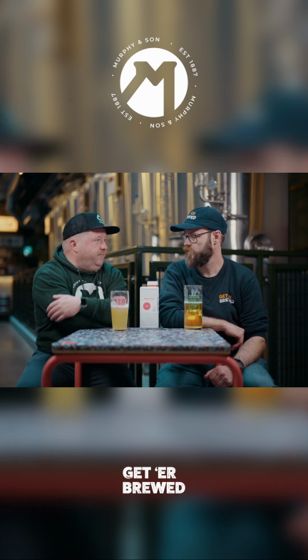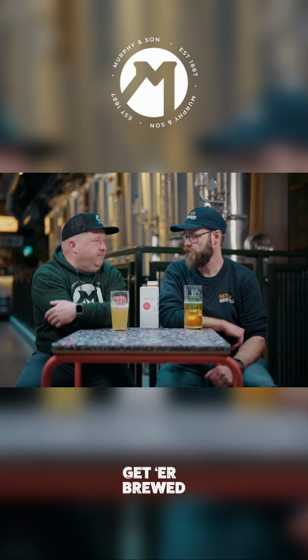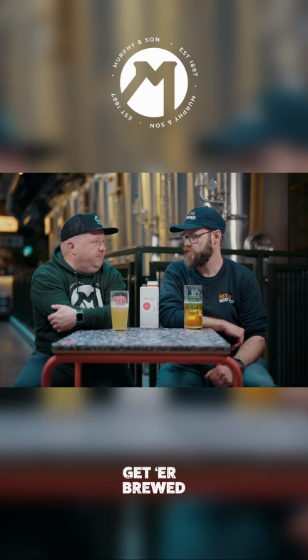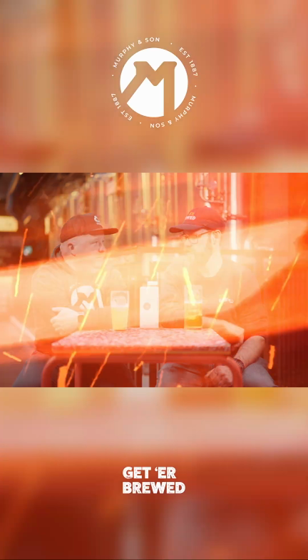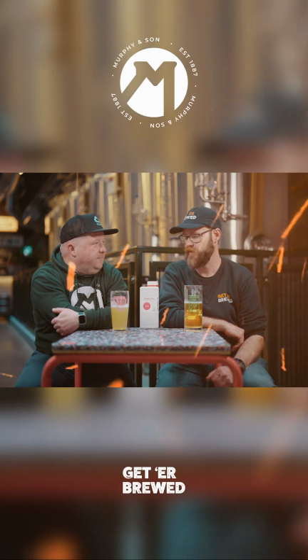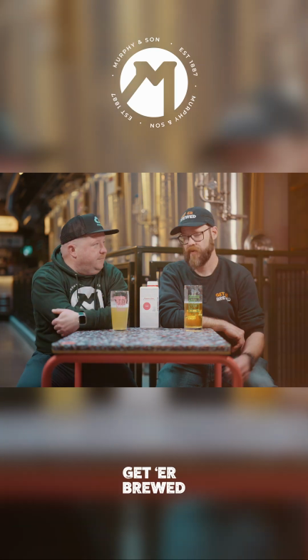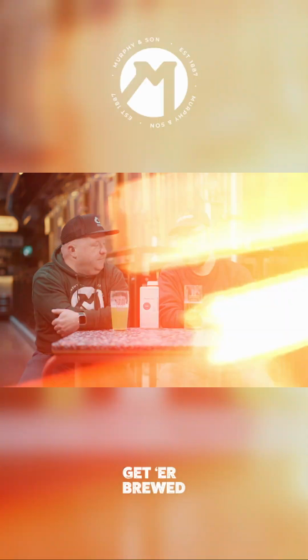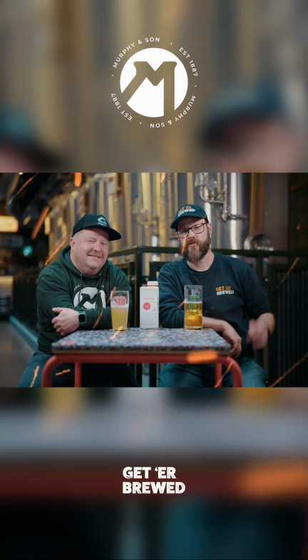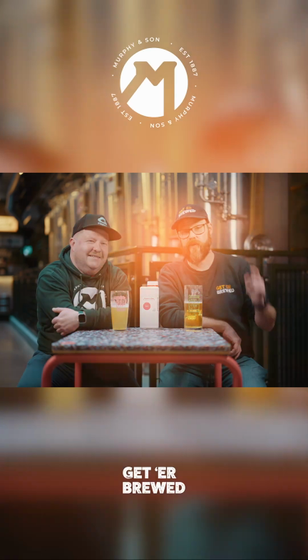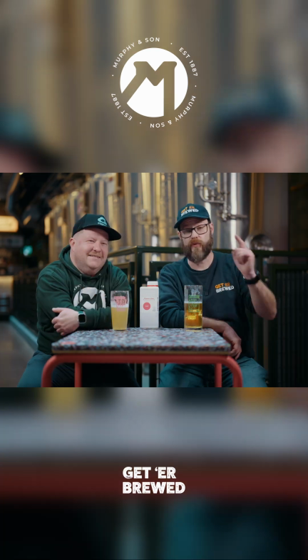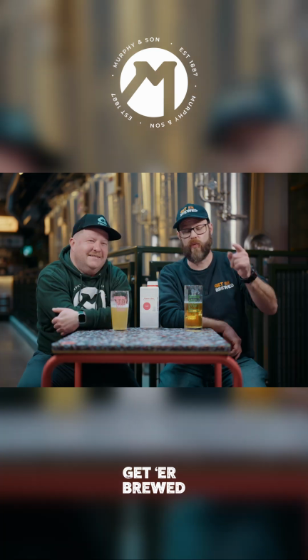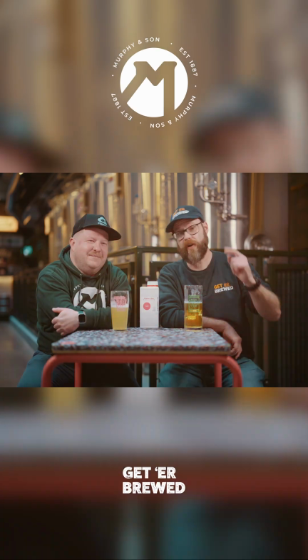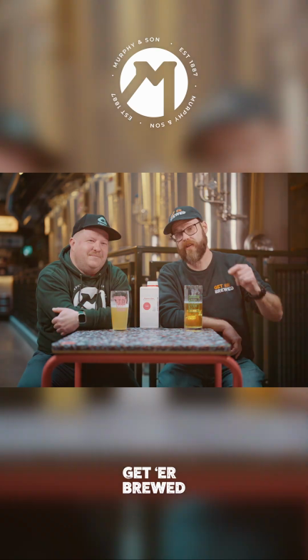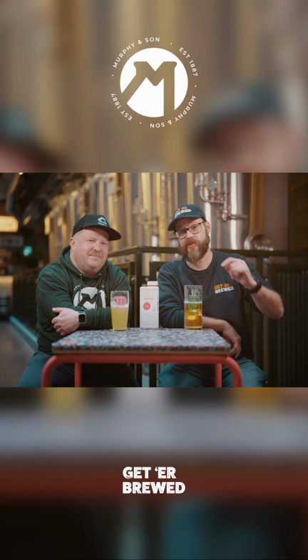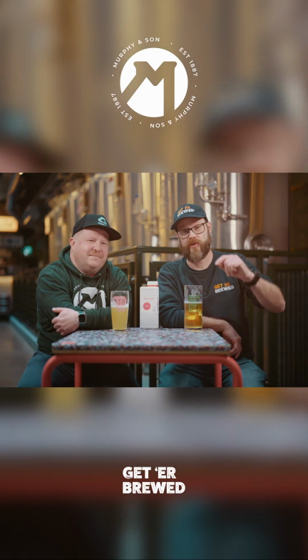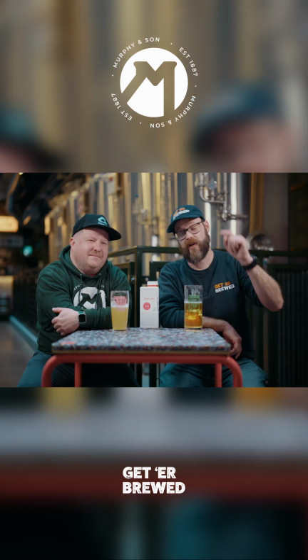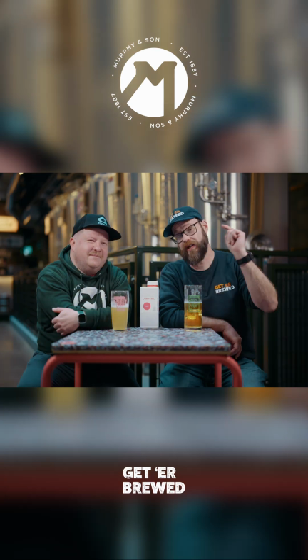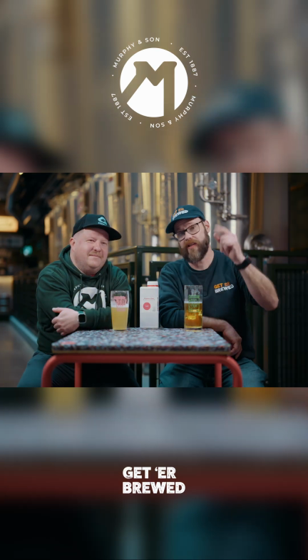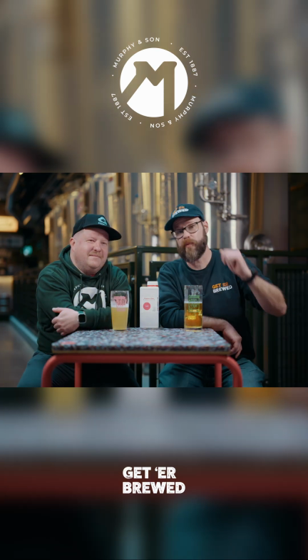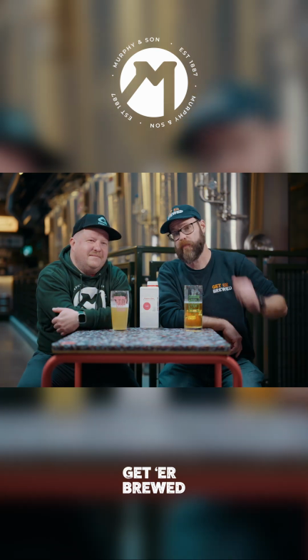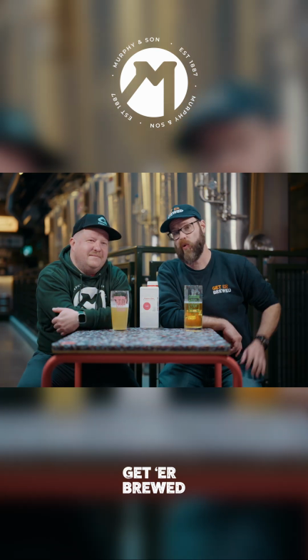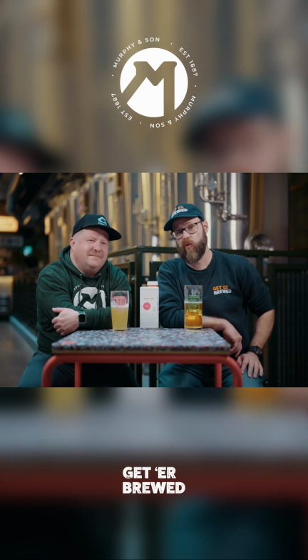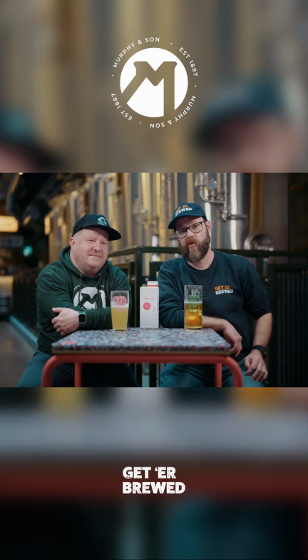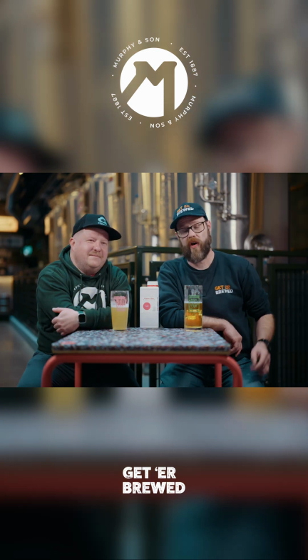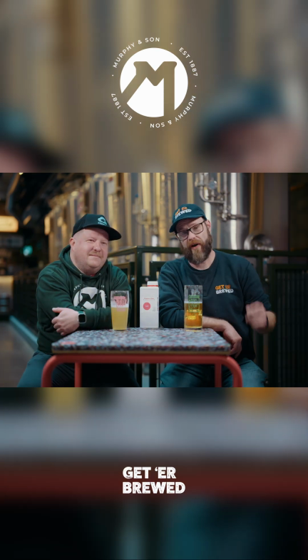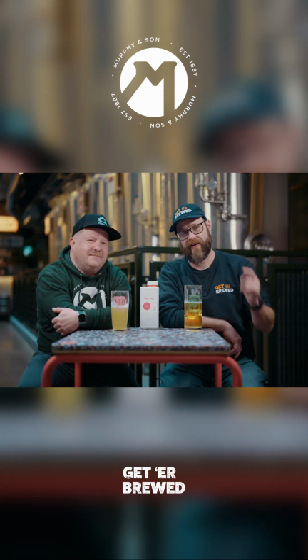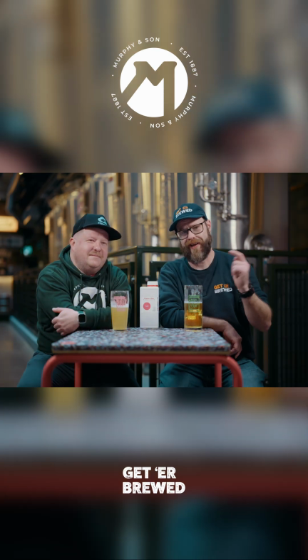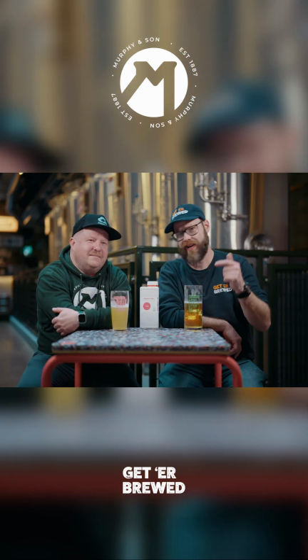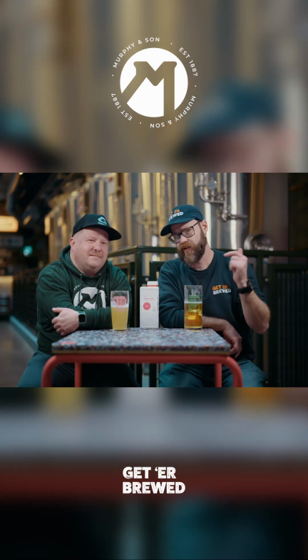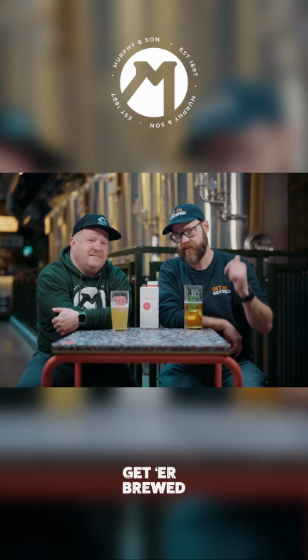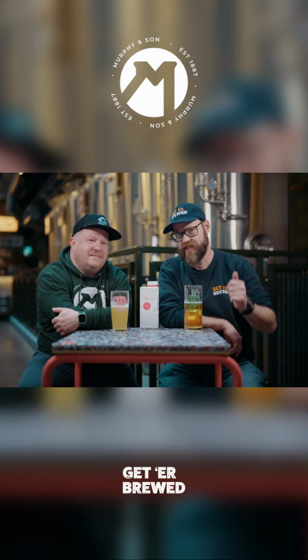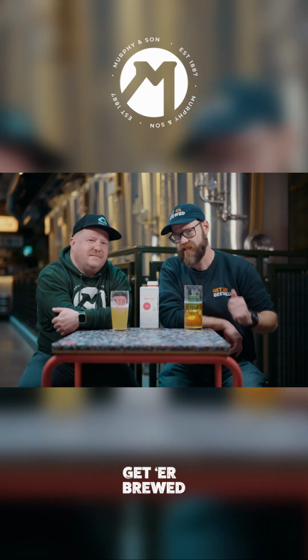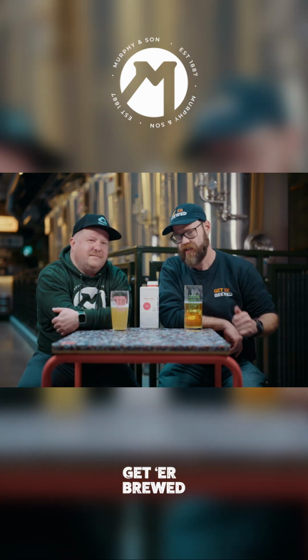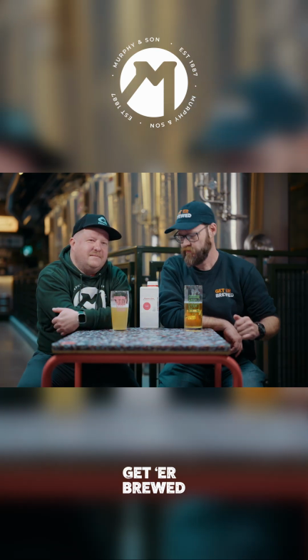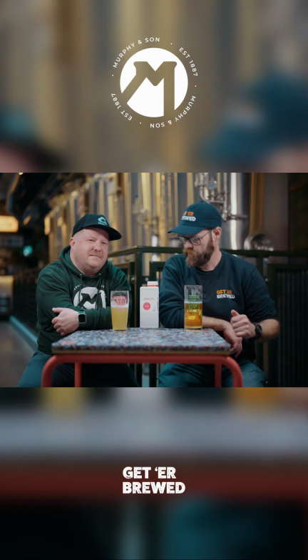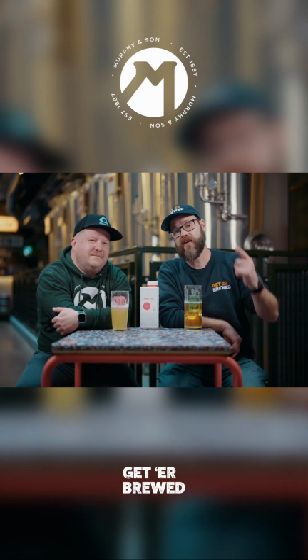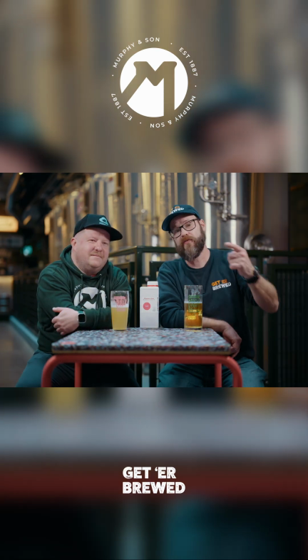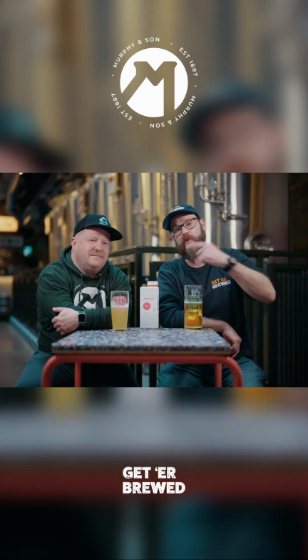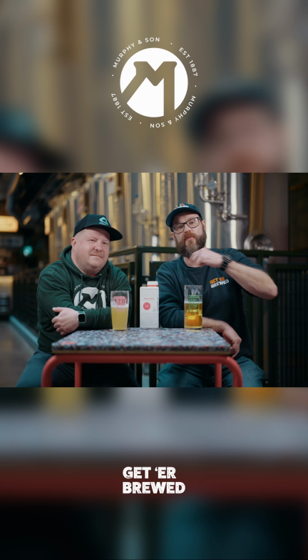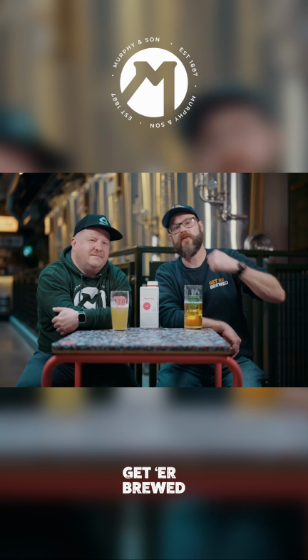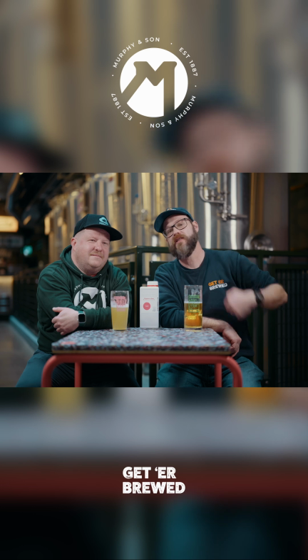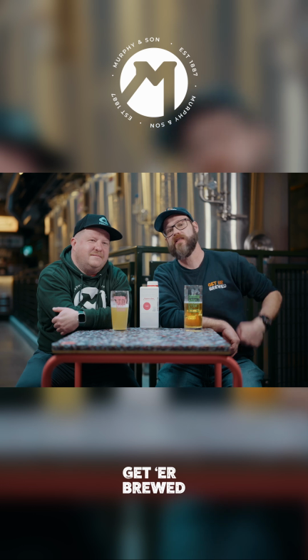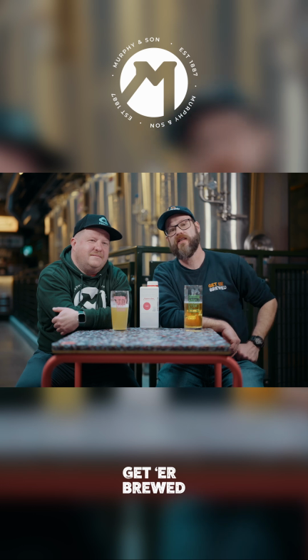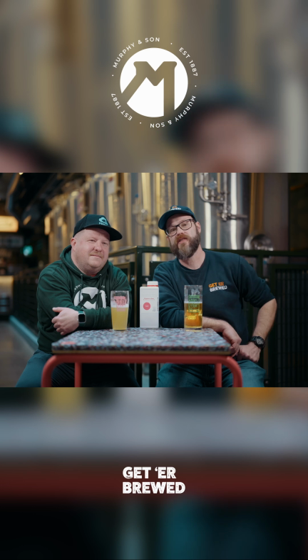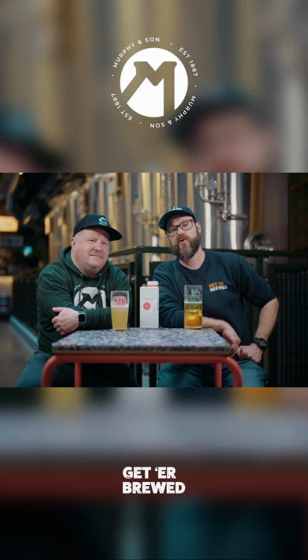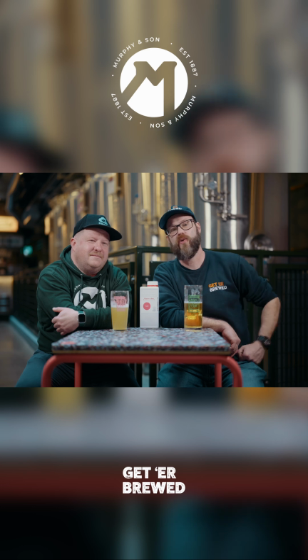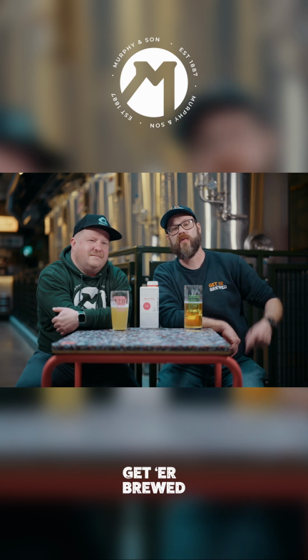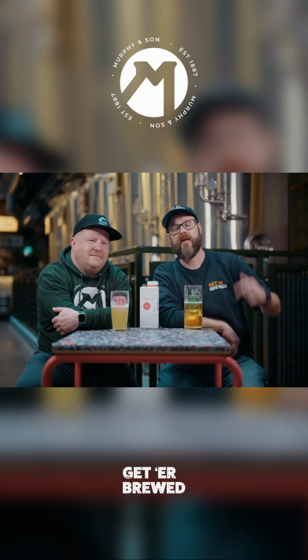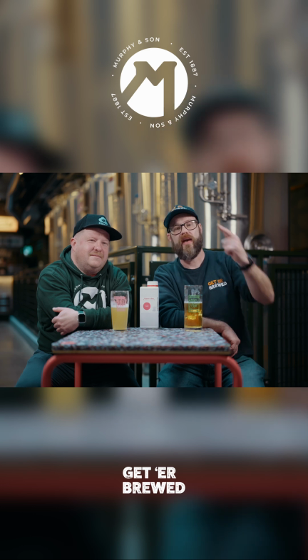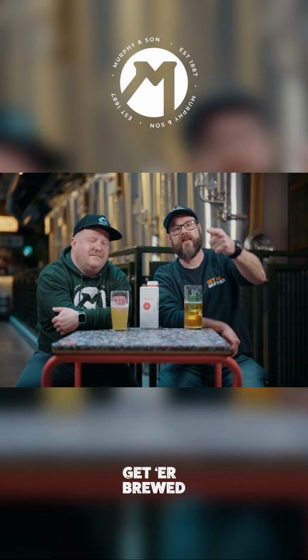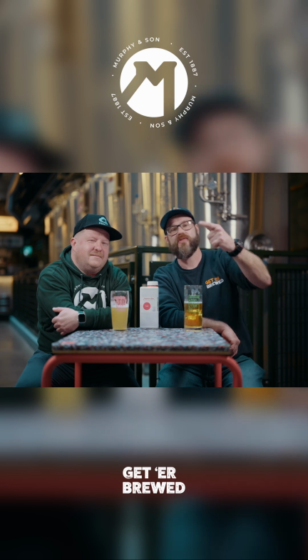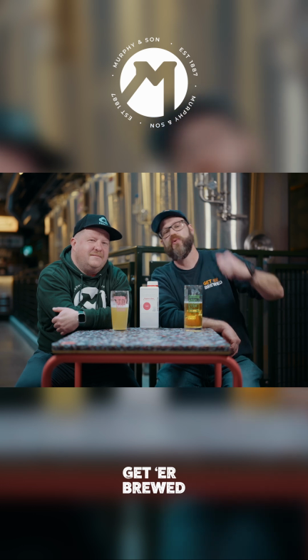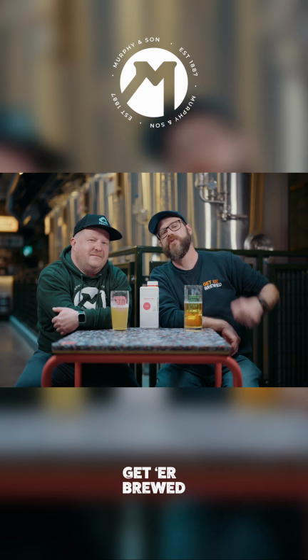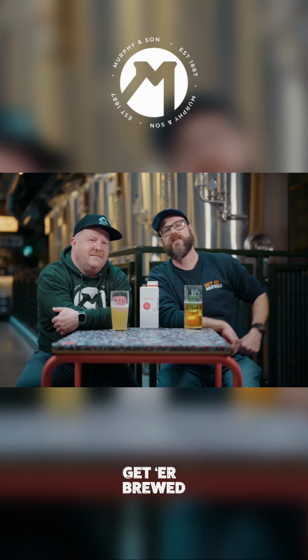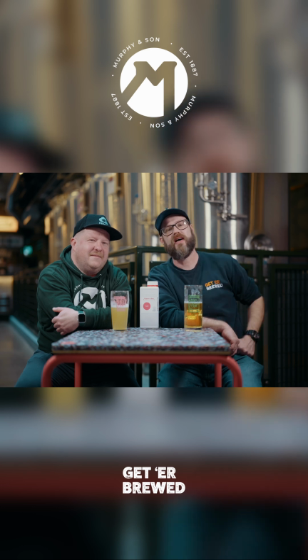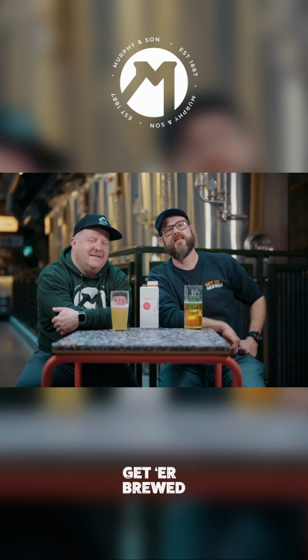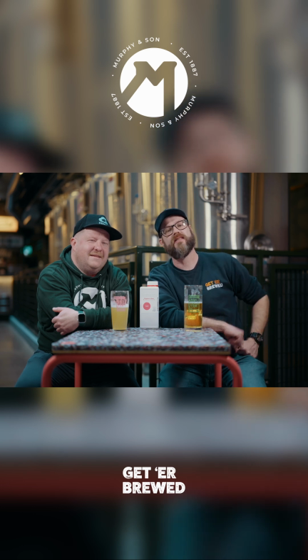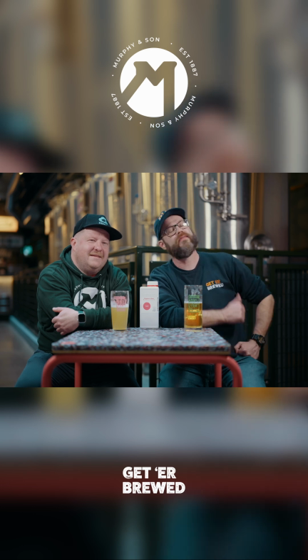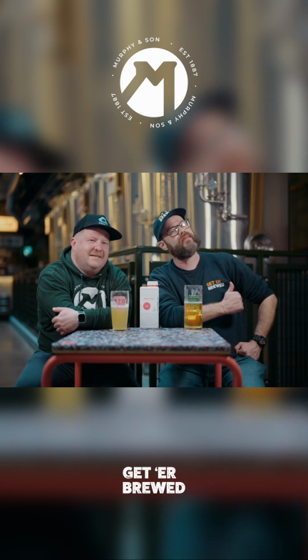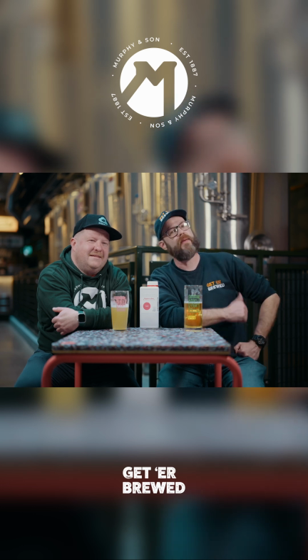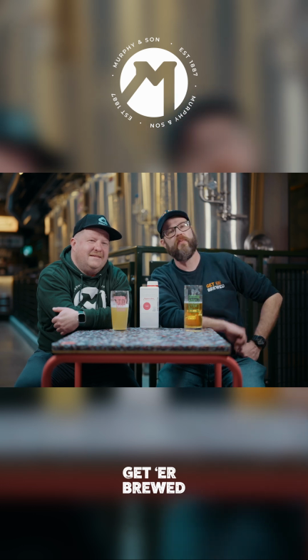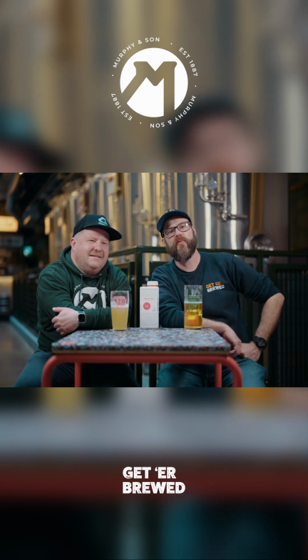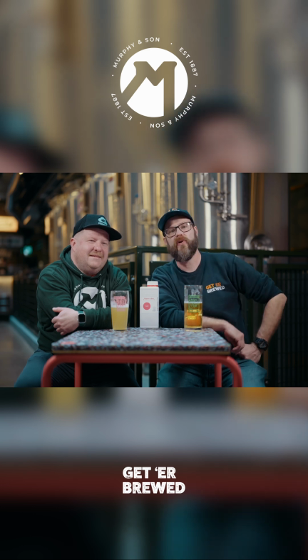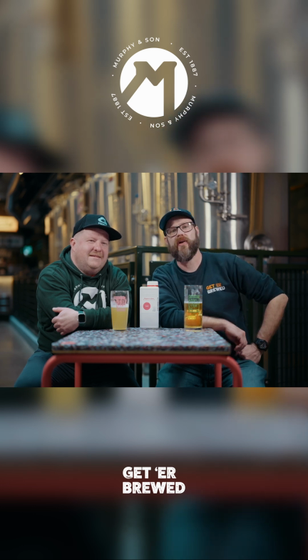Great stuff. So if you're wanting to know a little bit more about ALDC, give Murphy & Sons a call. And as always, guys, happy brewing.